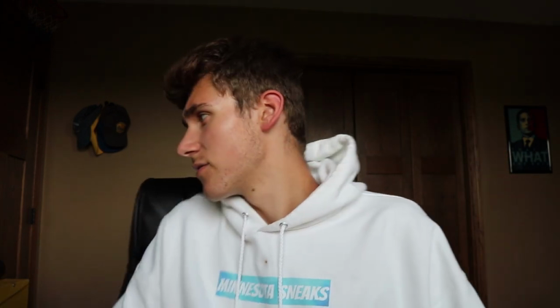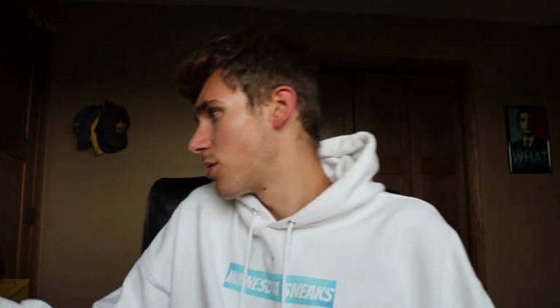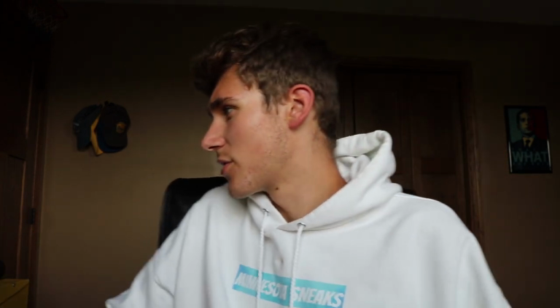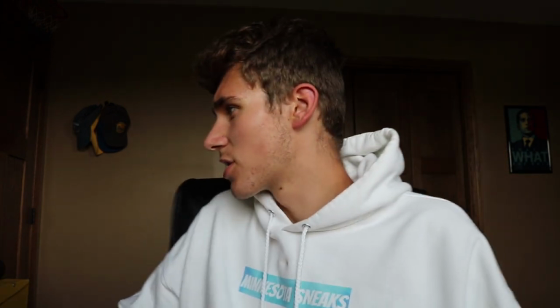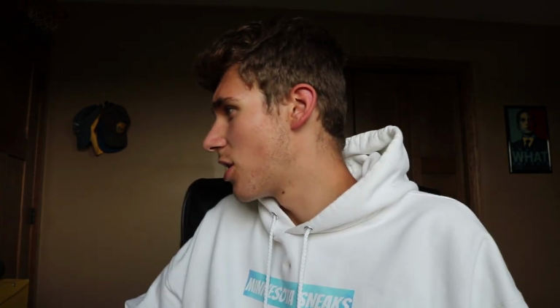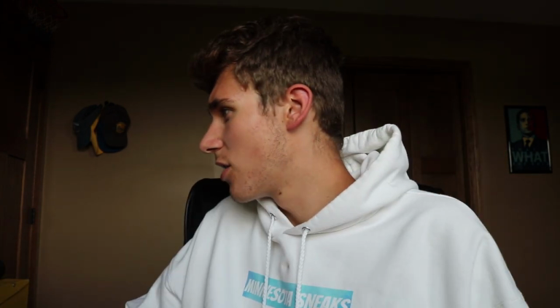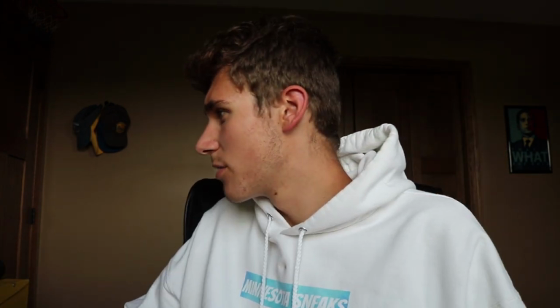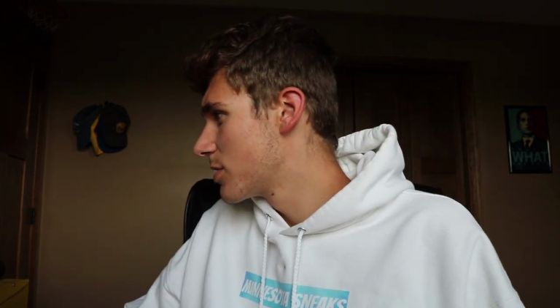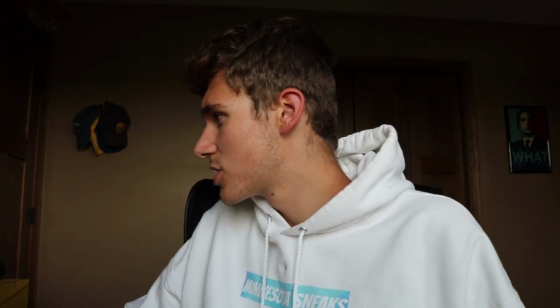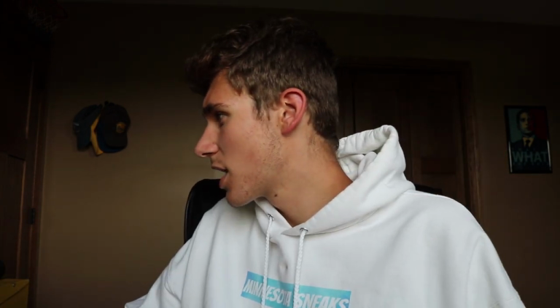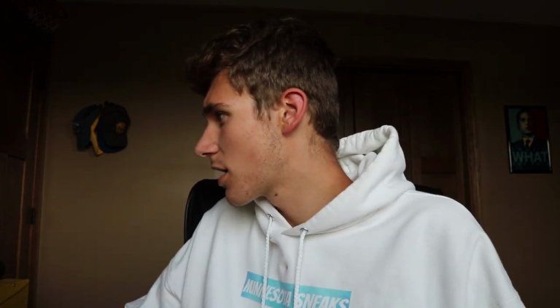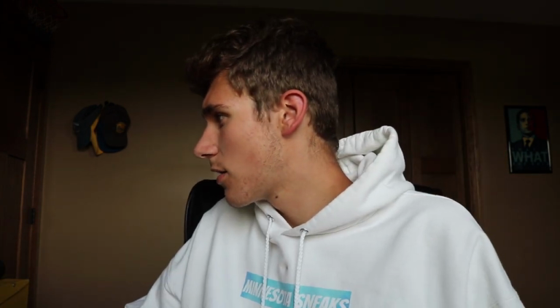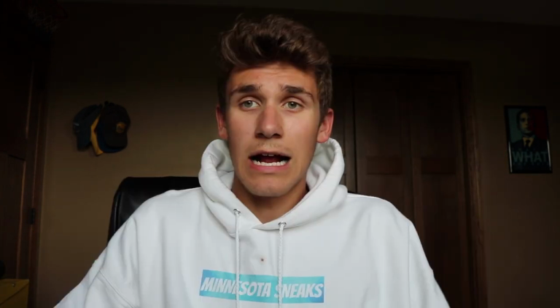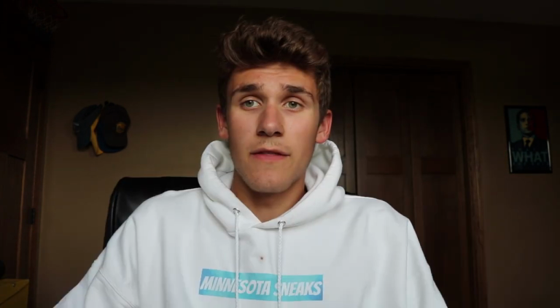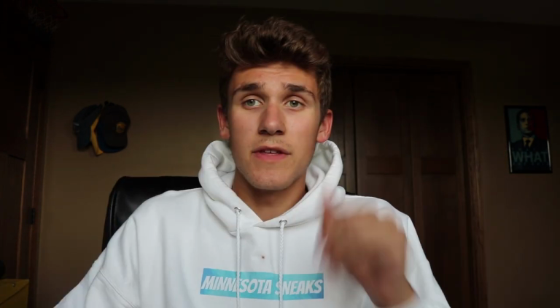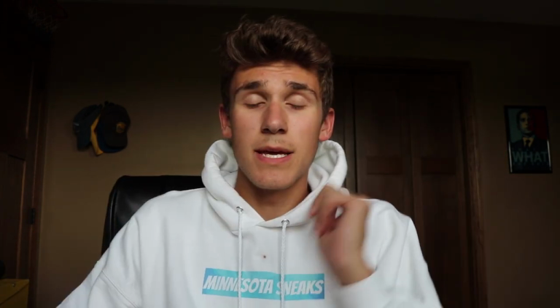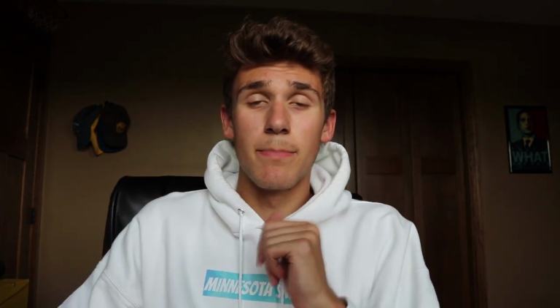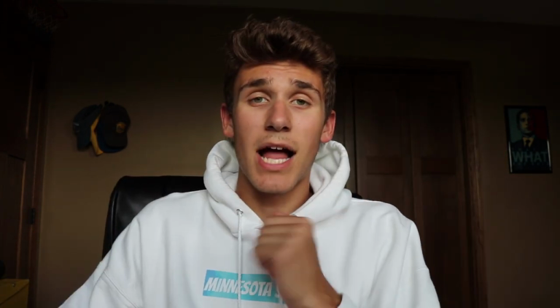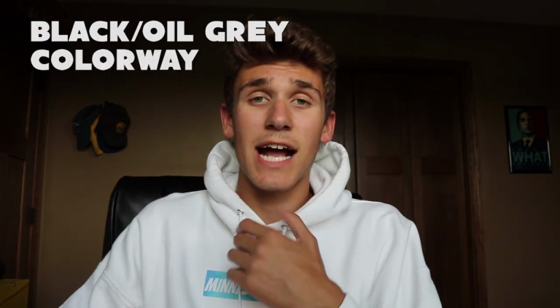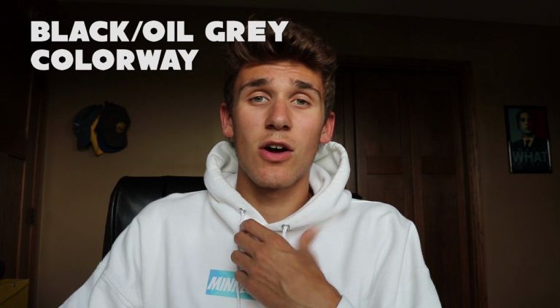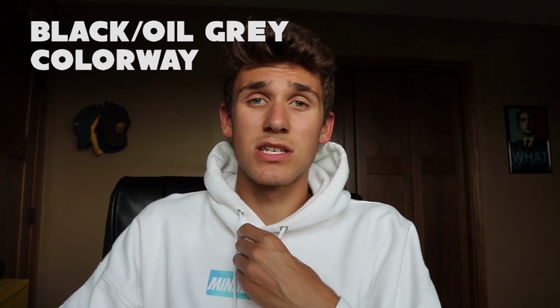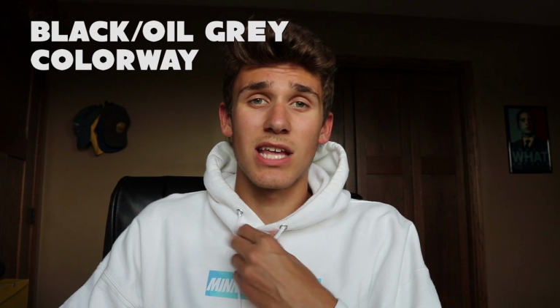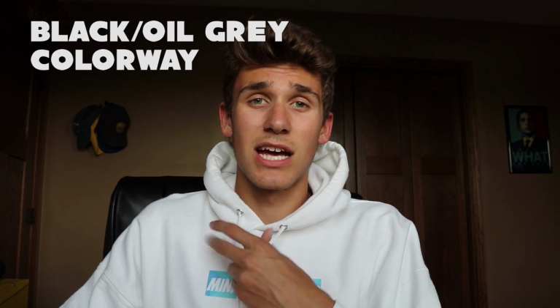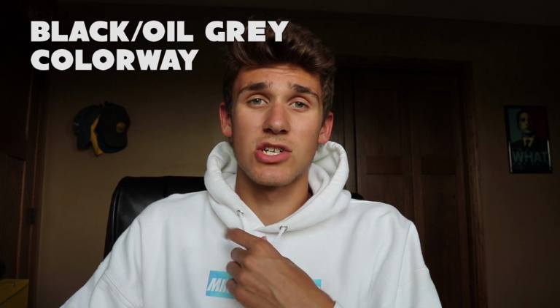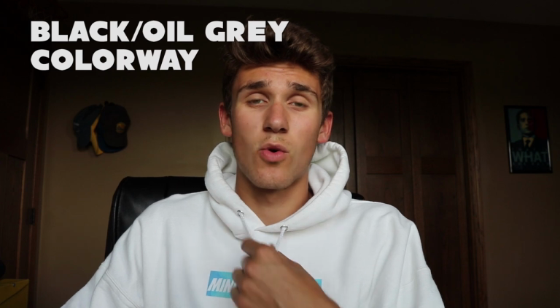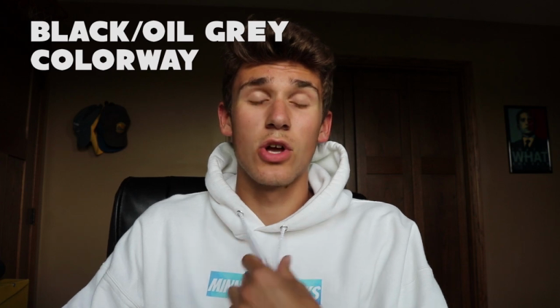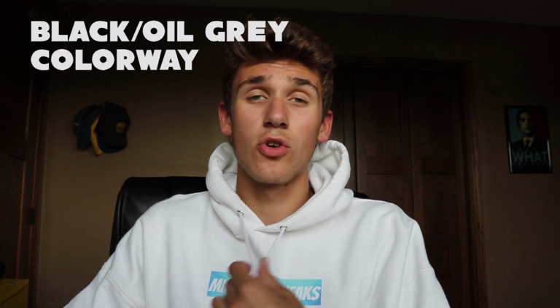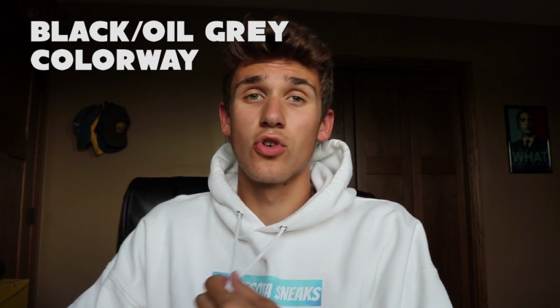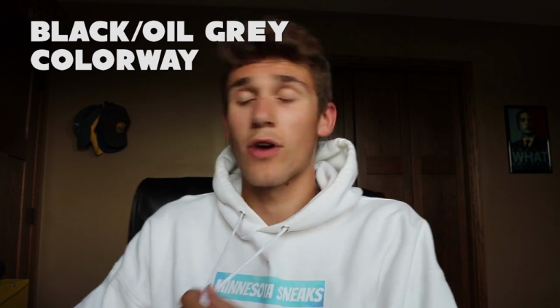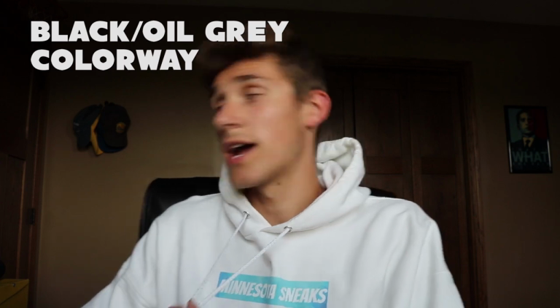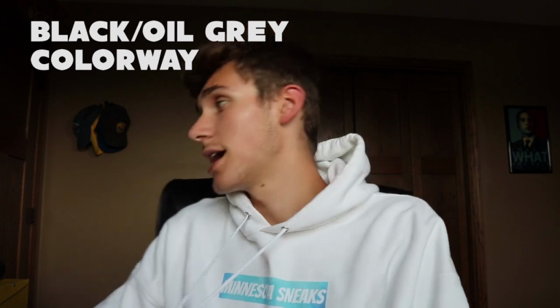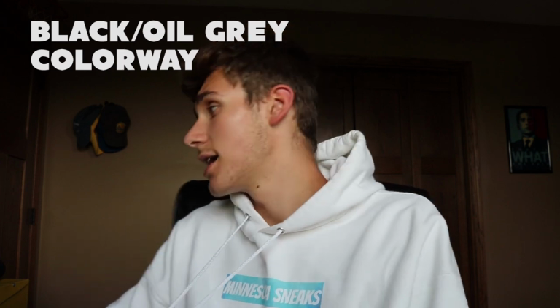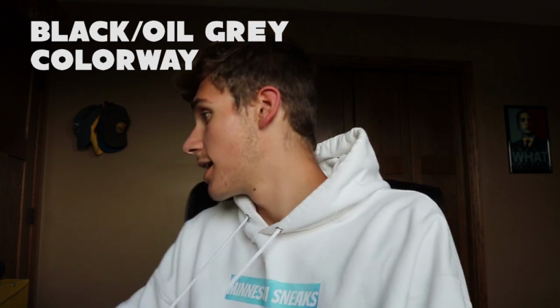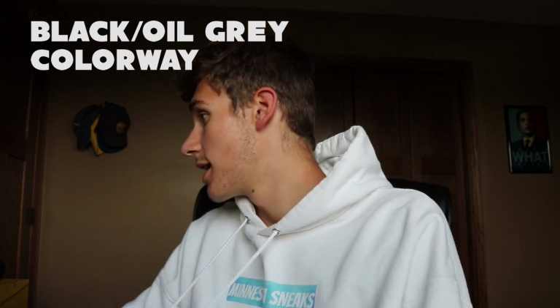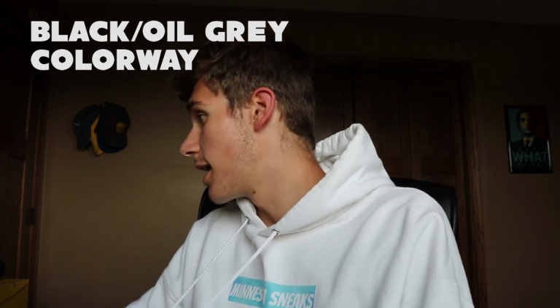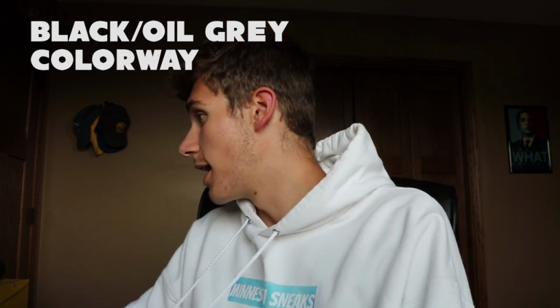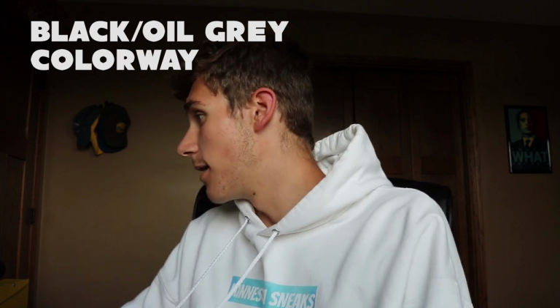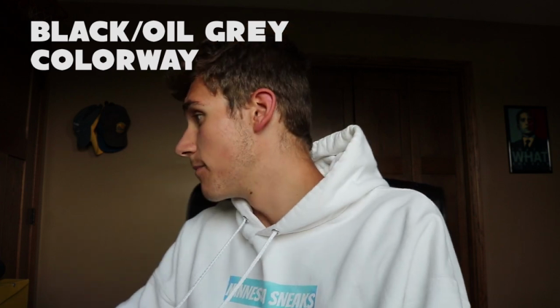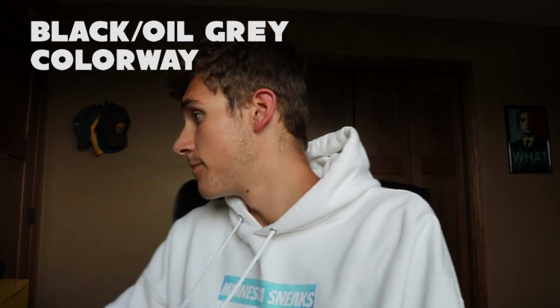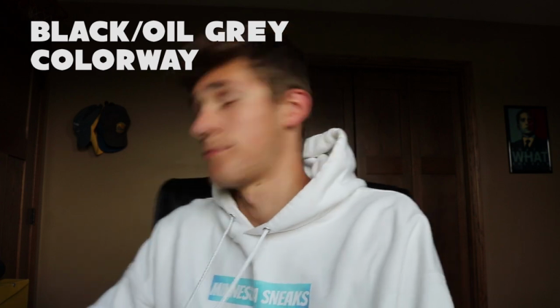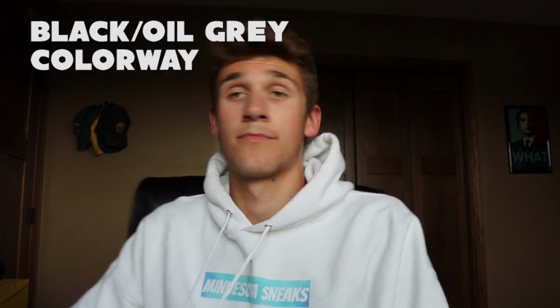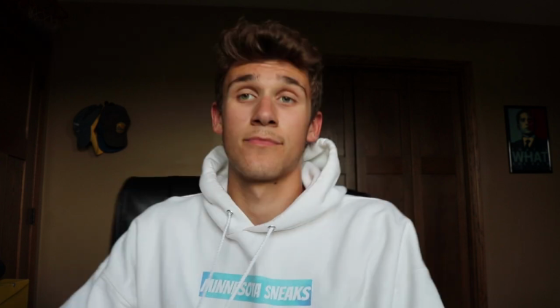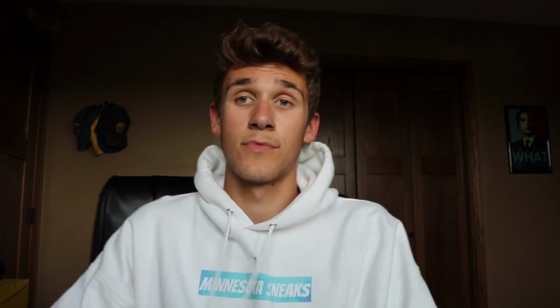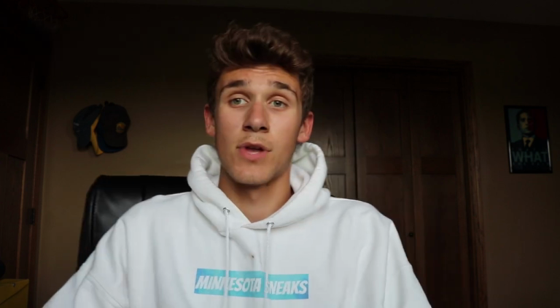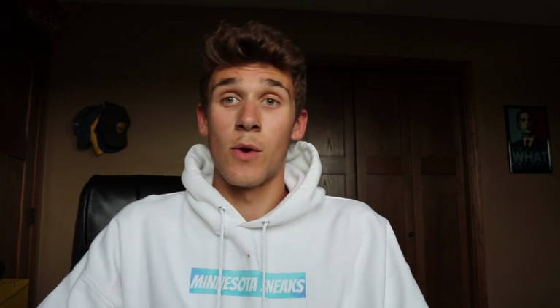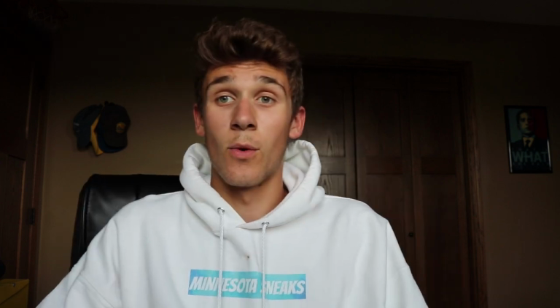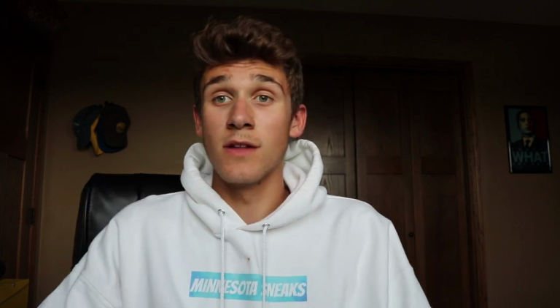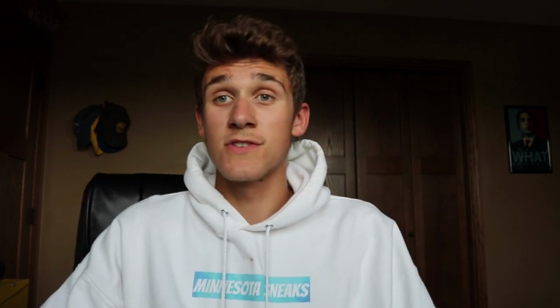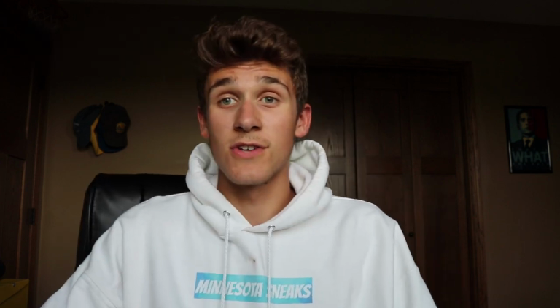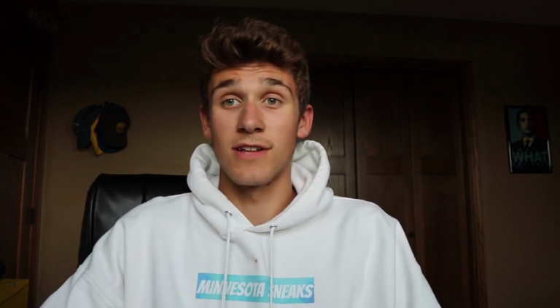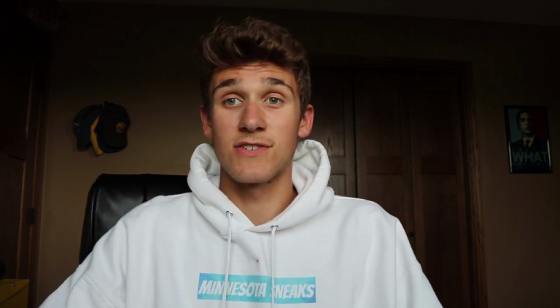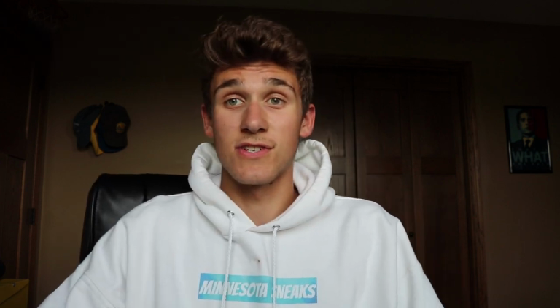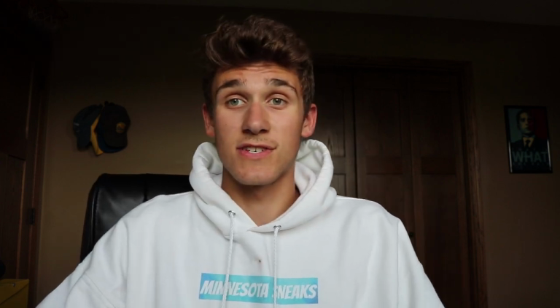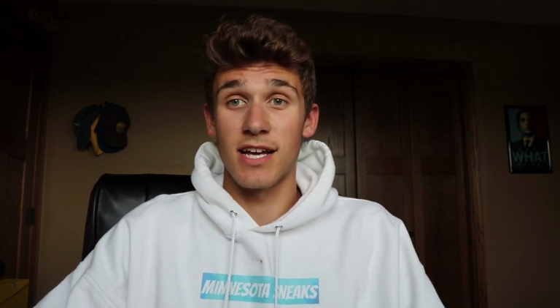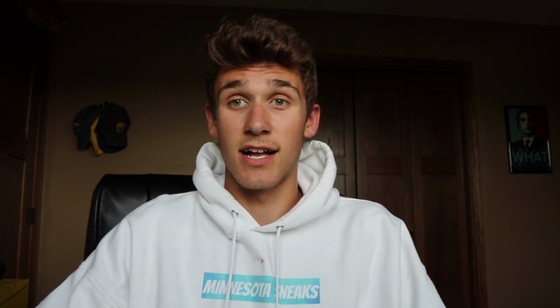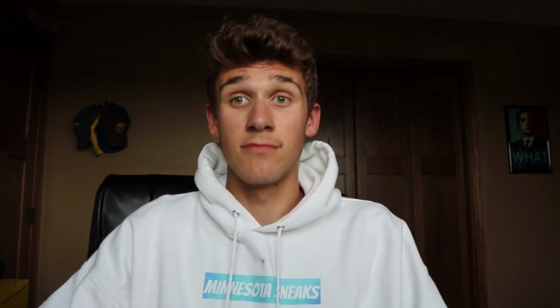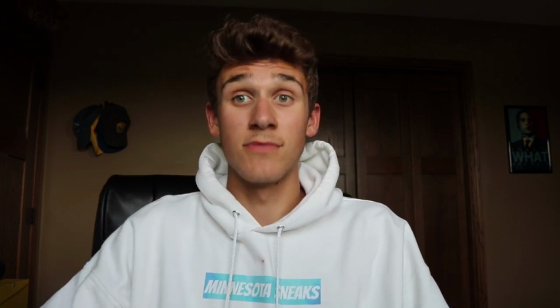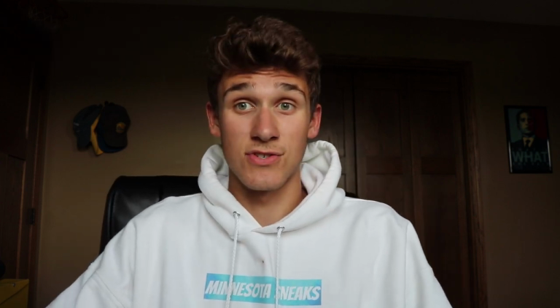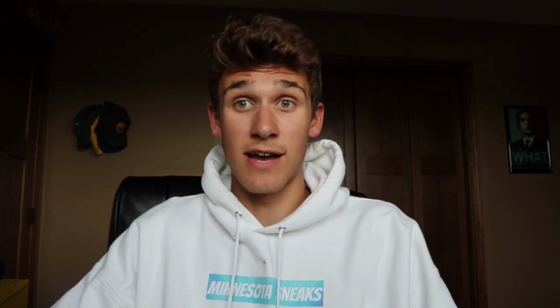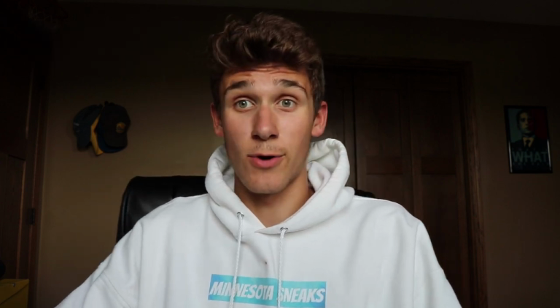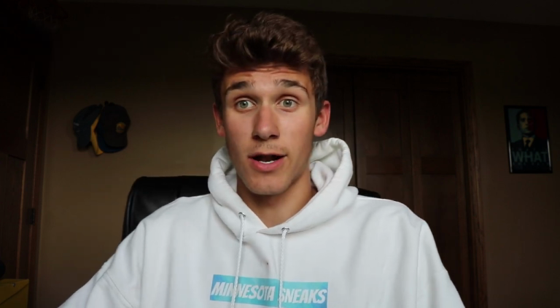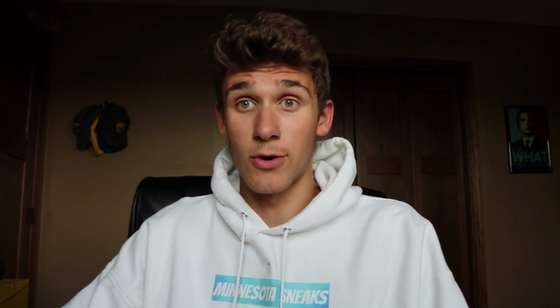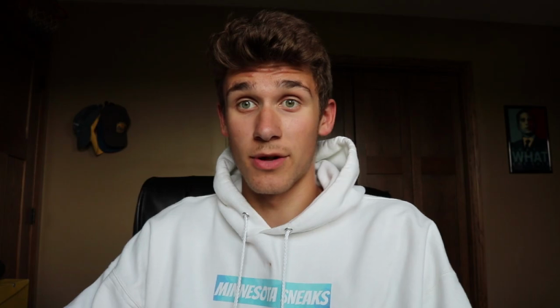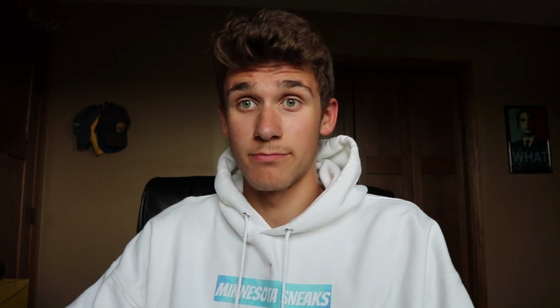I don't even know what they're called. Let me check — I got the black slash oil gray one. So let's just dive right into it.